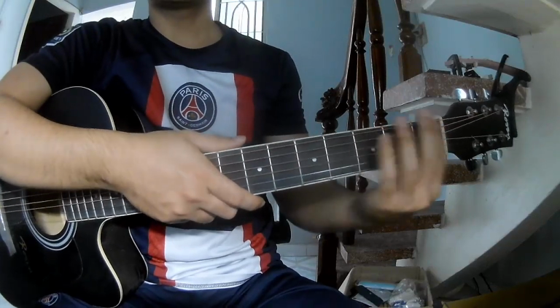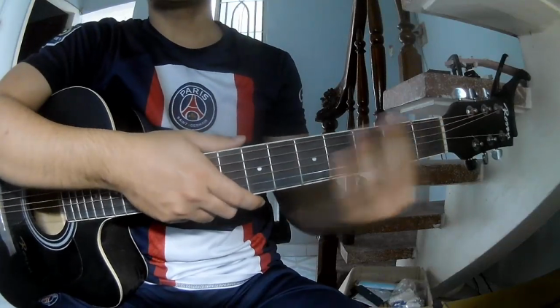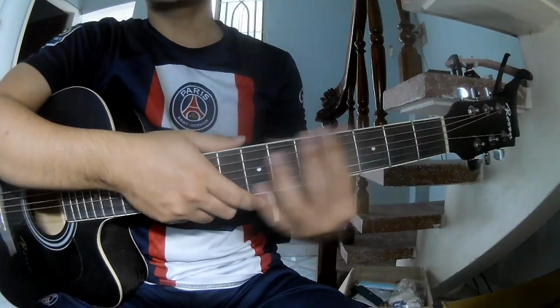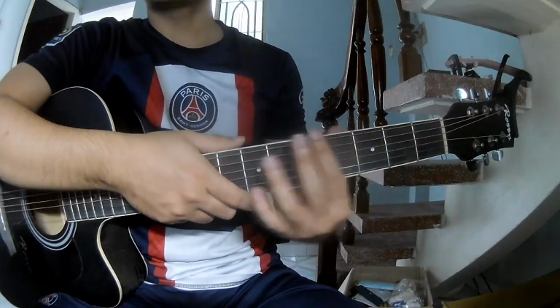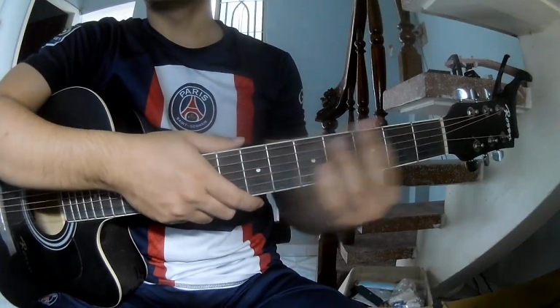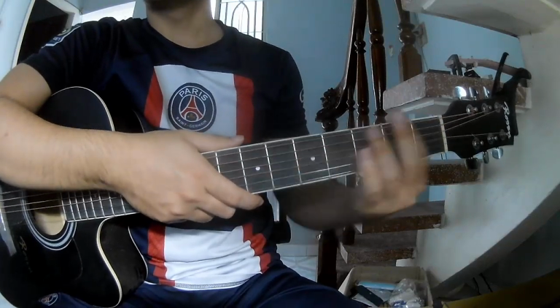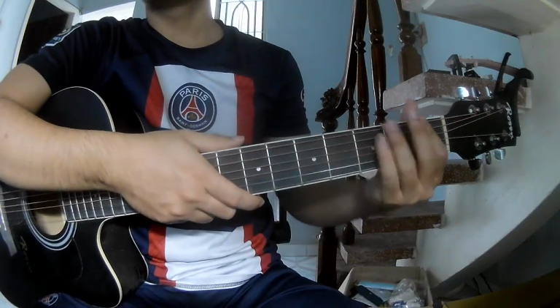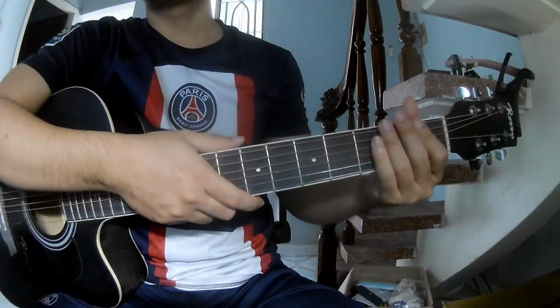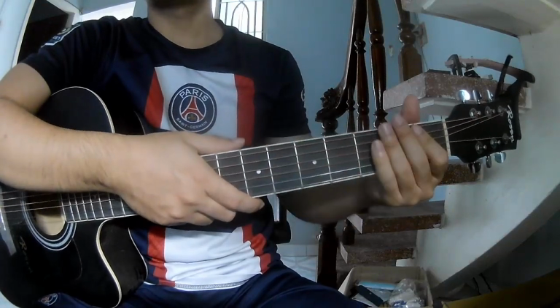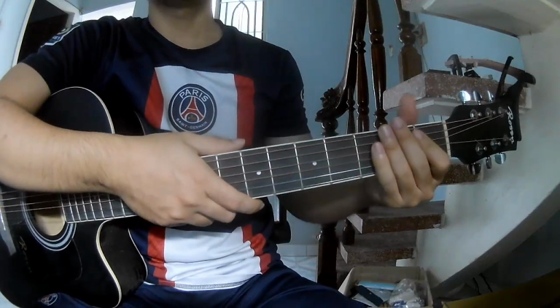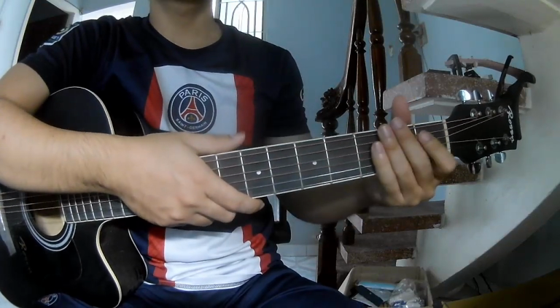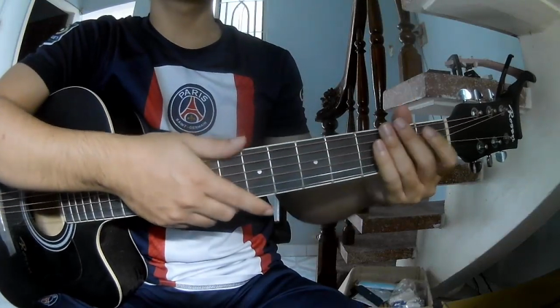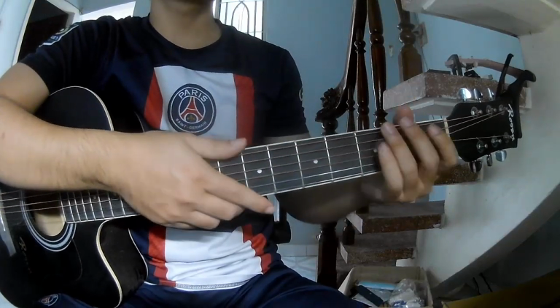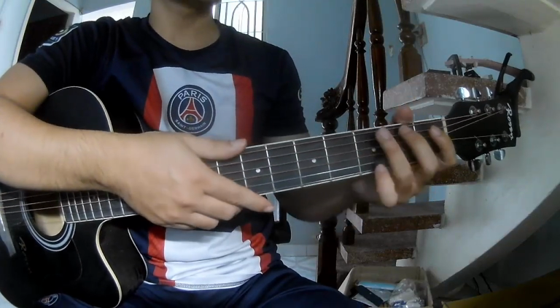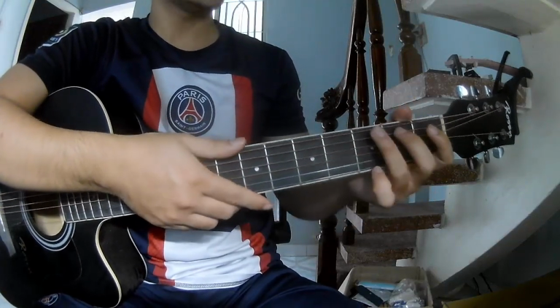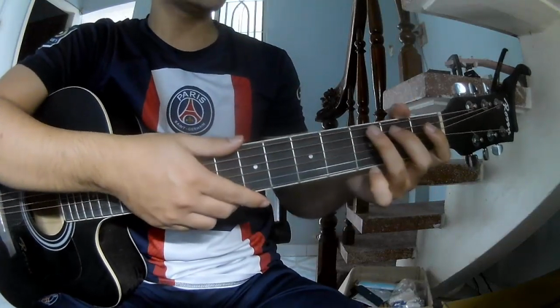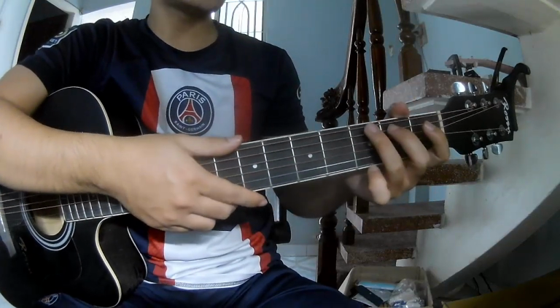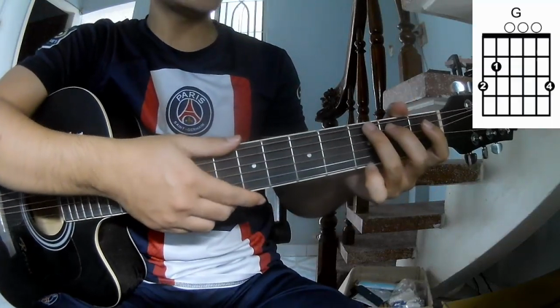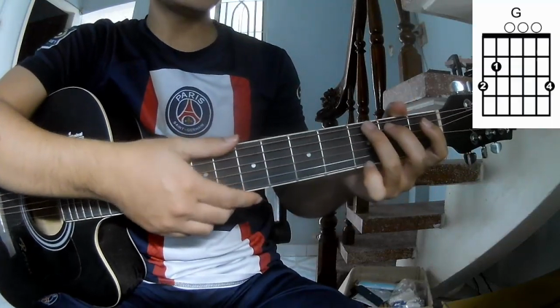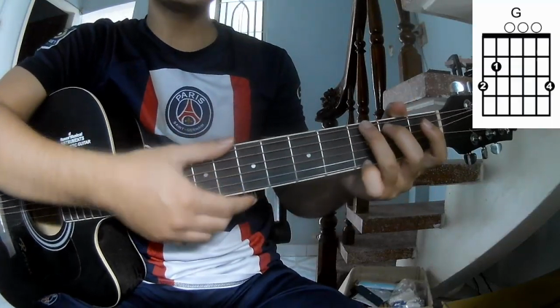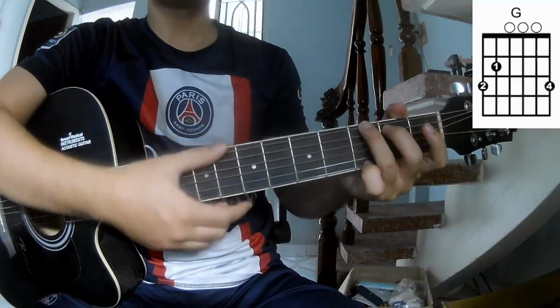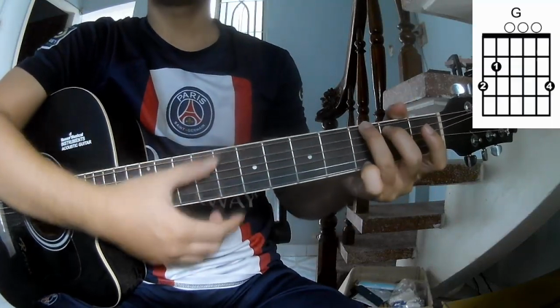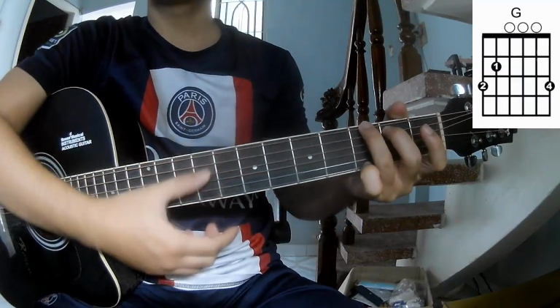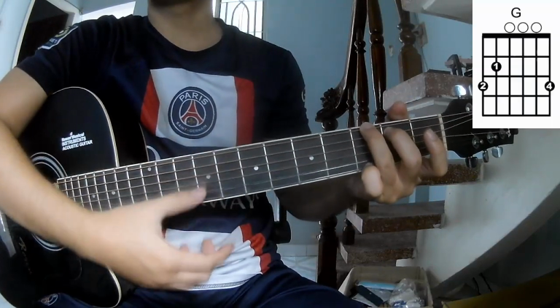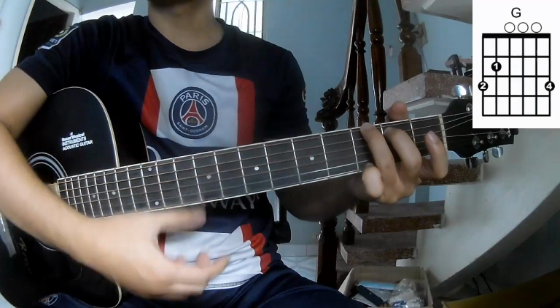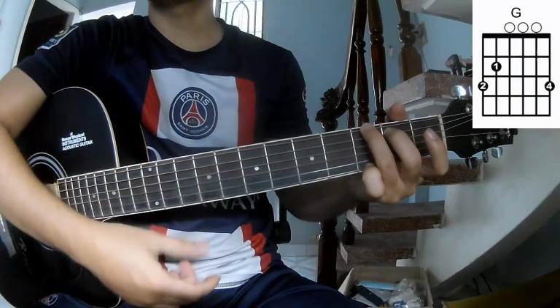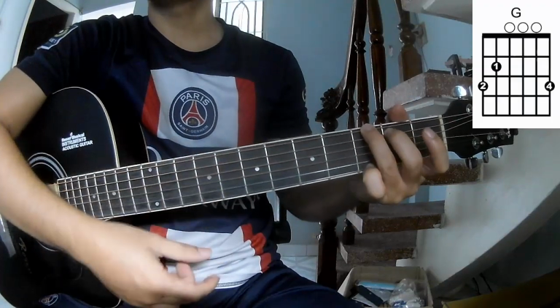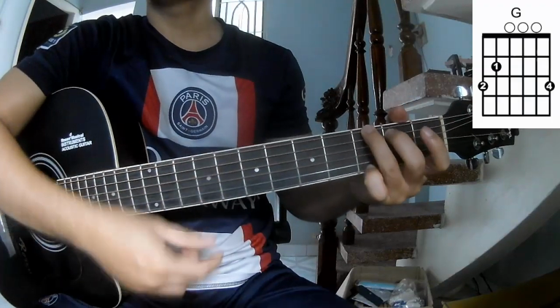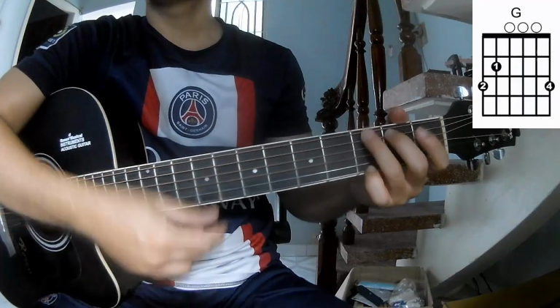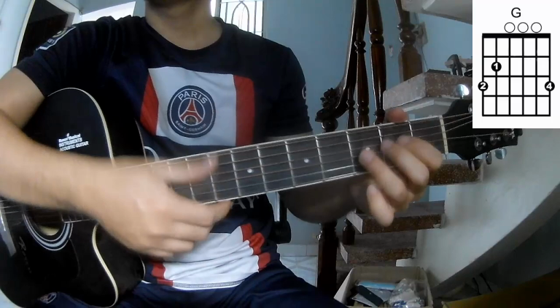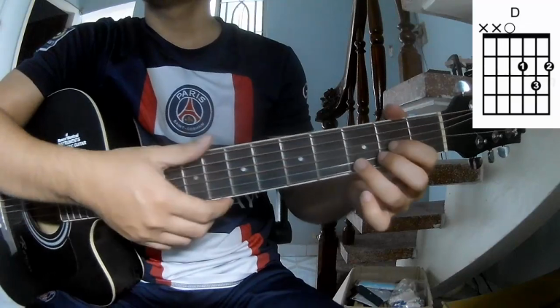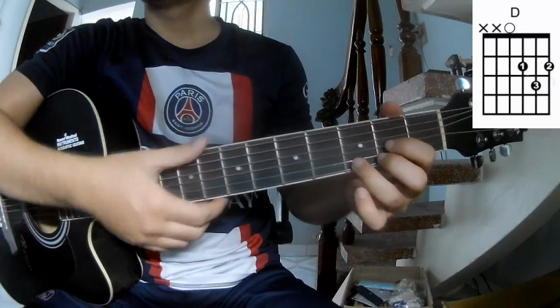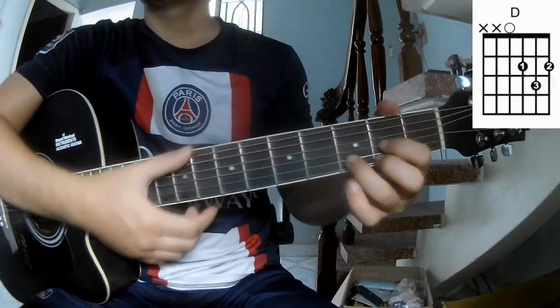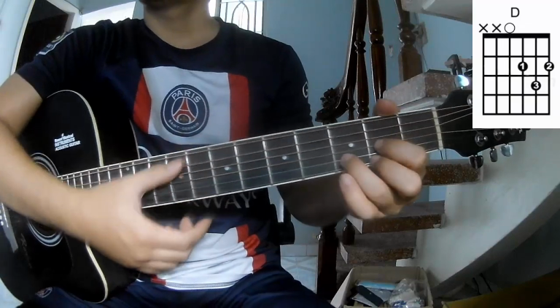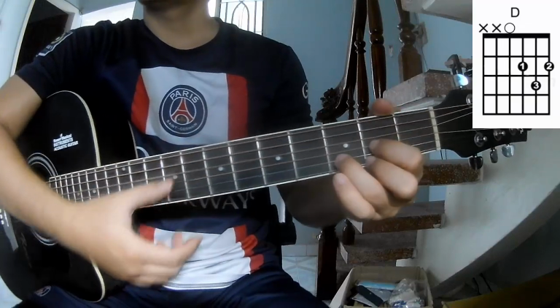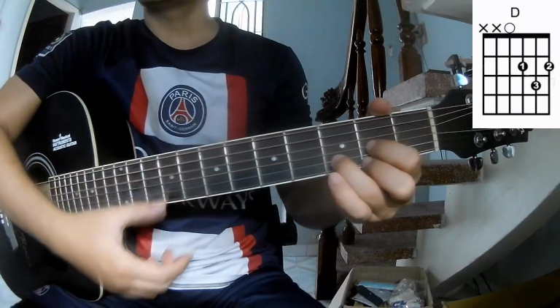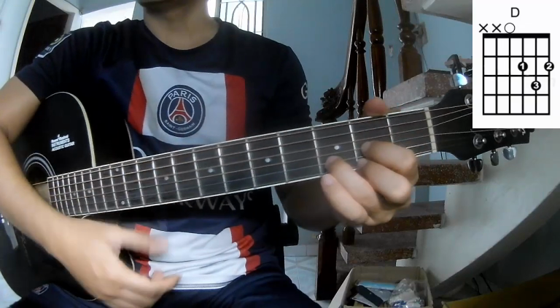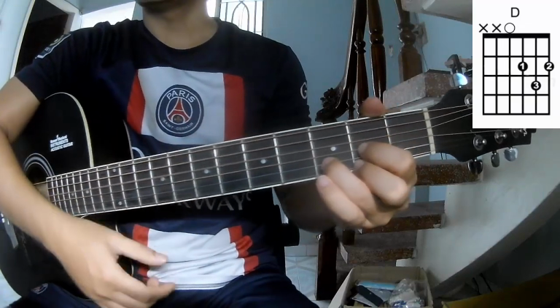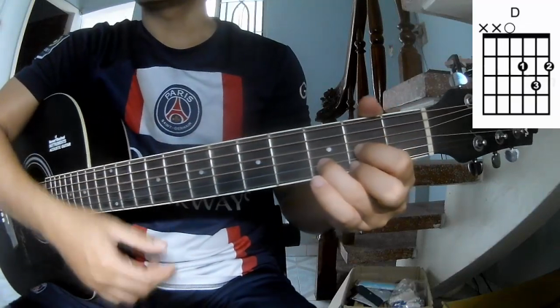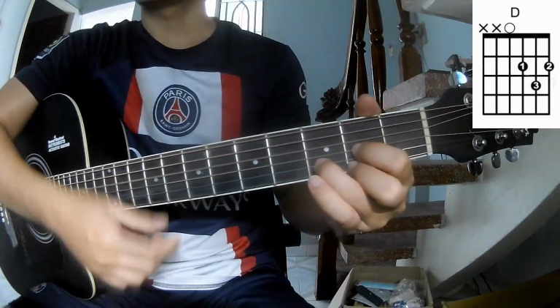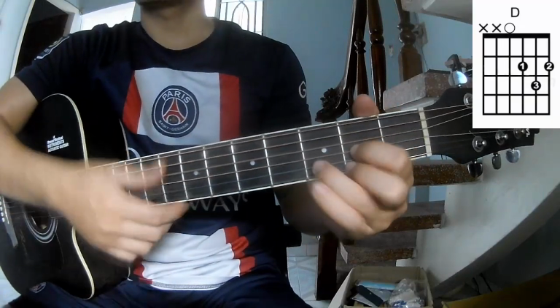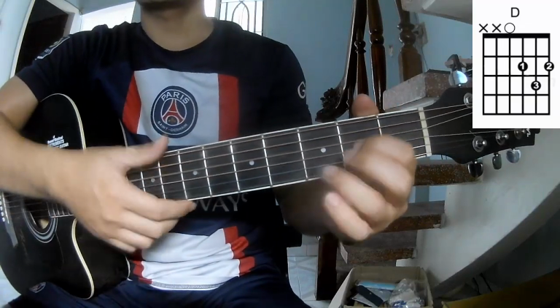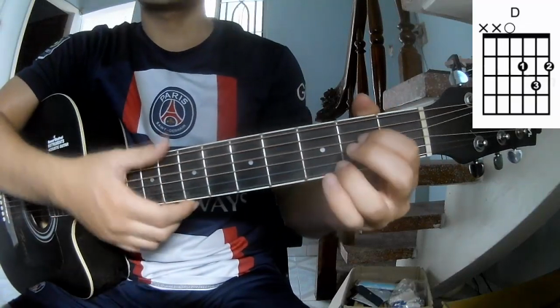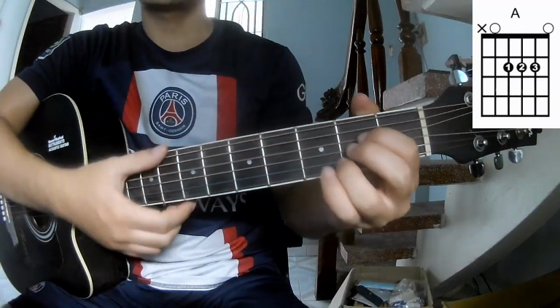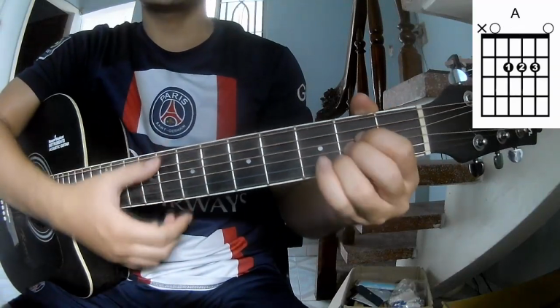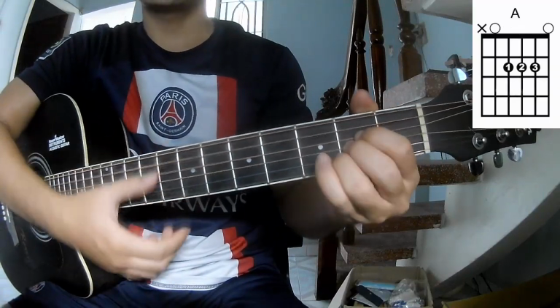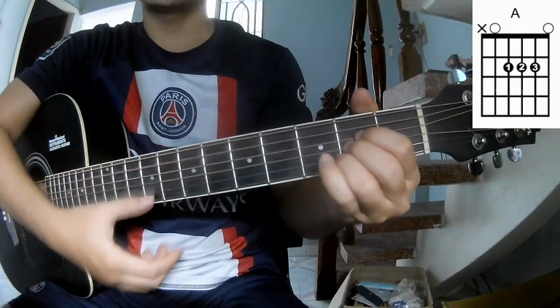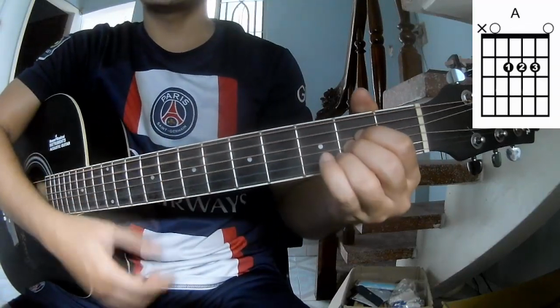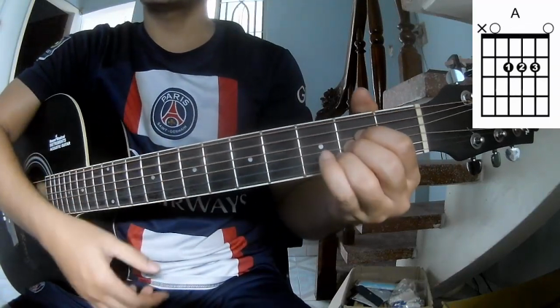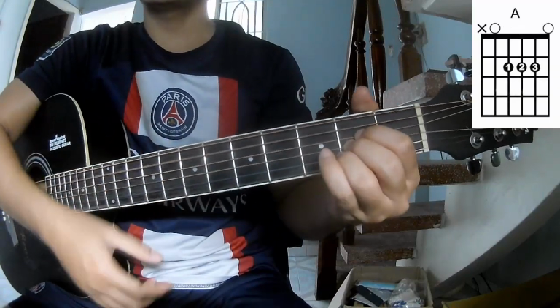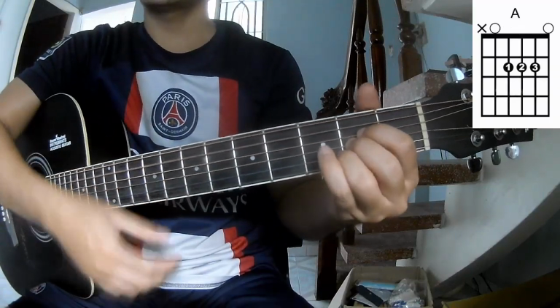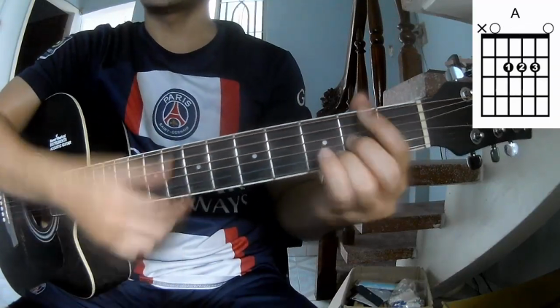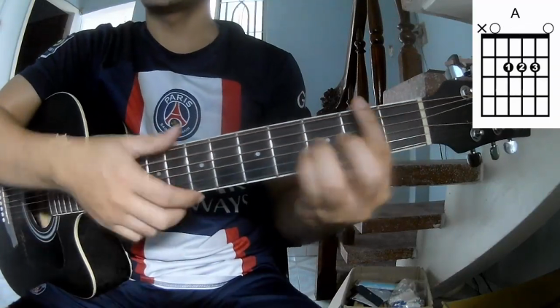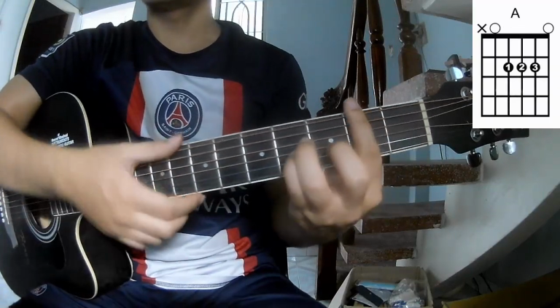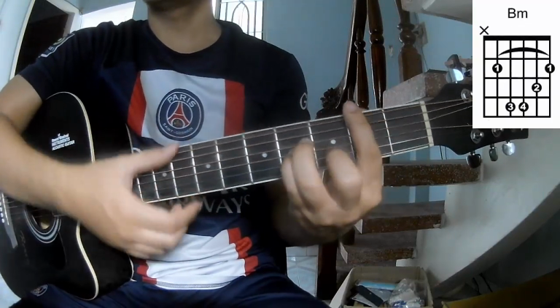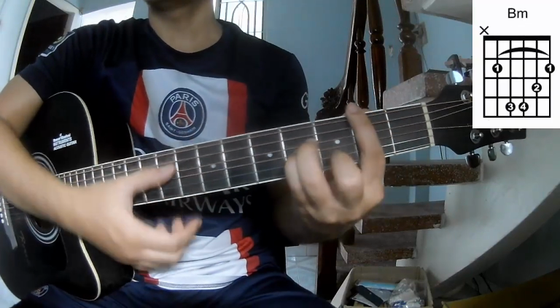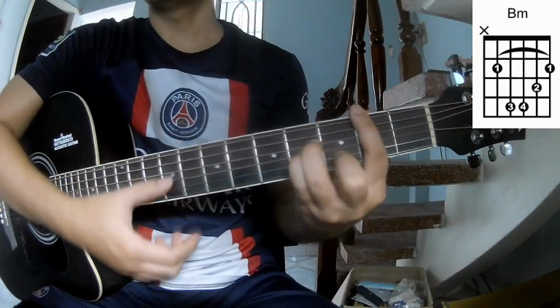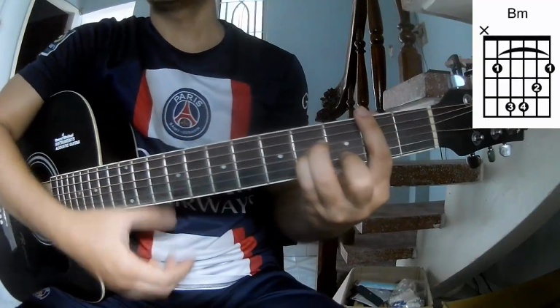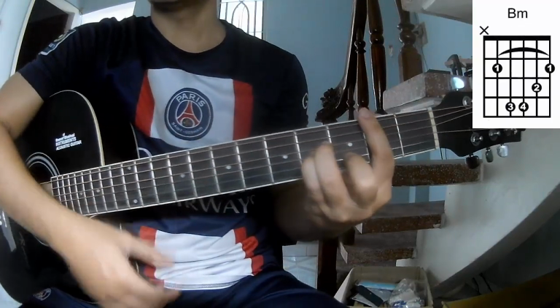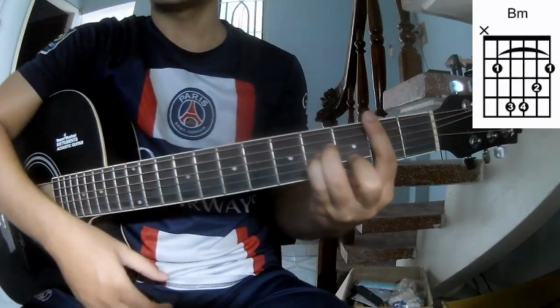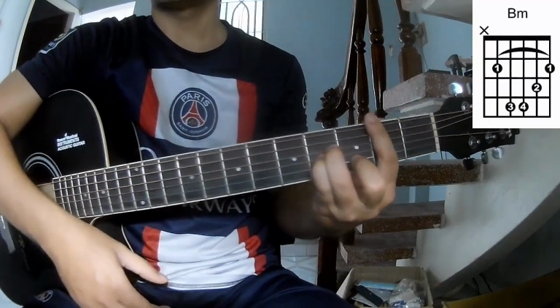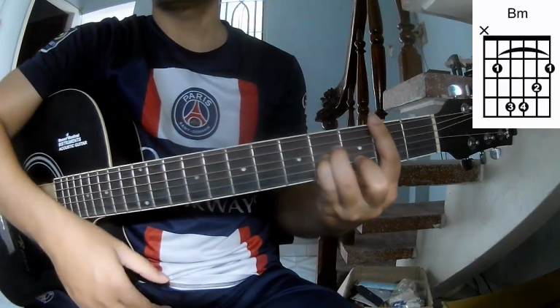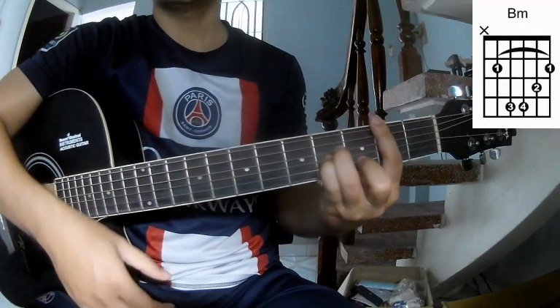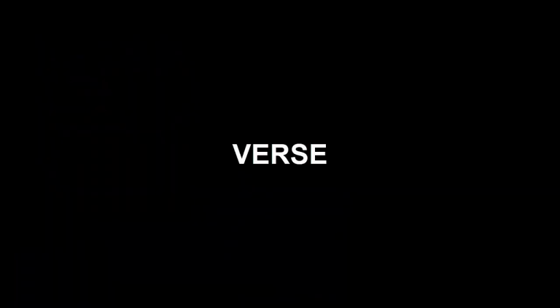First, we'll see the chords used in this song: A, G, D, A, Bm.